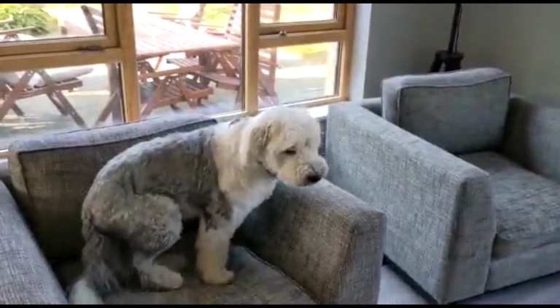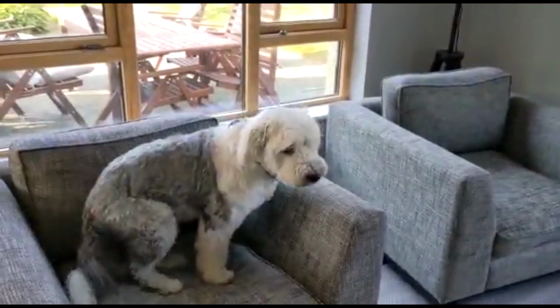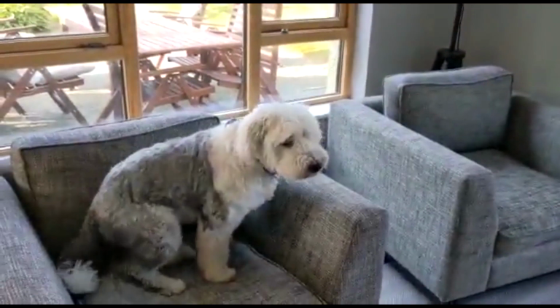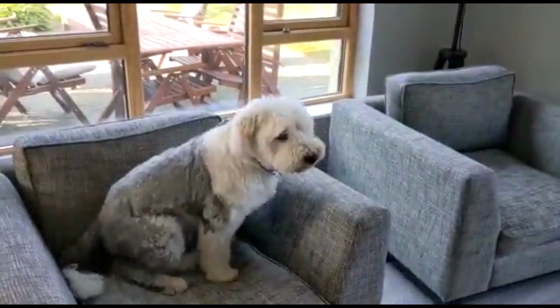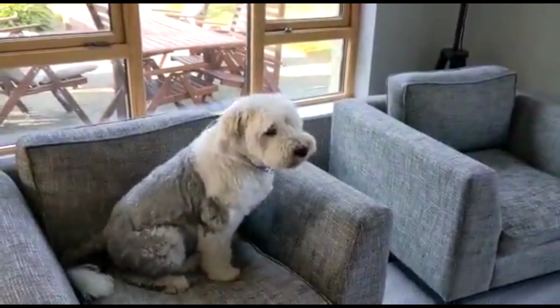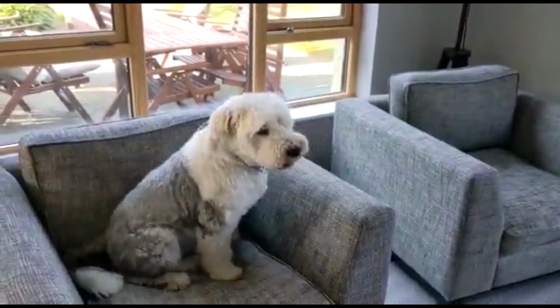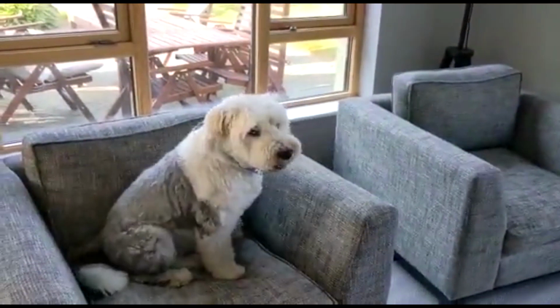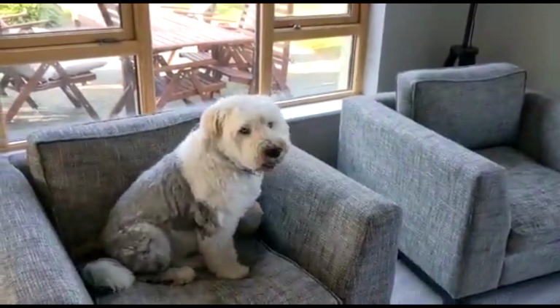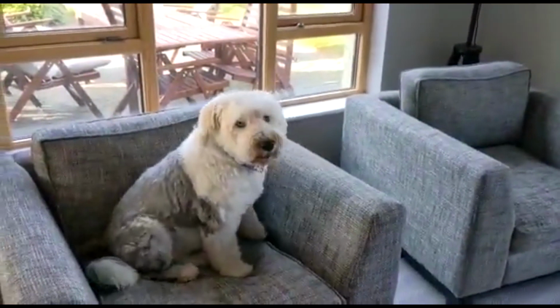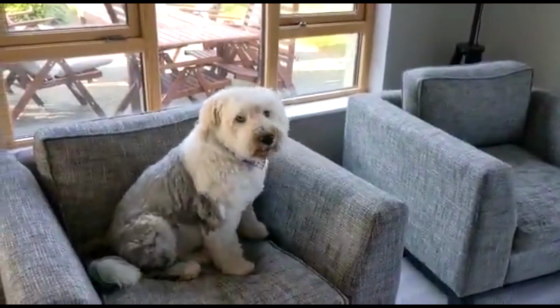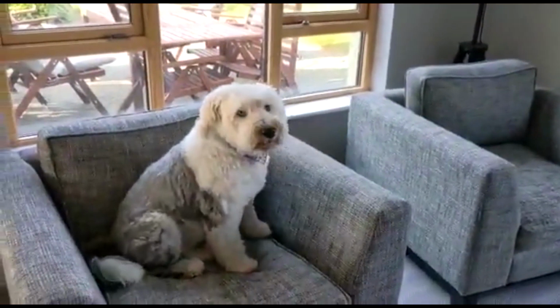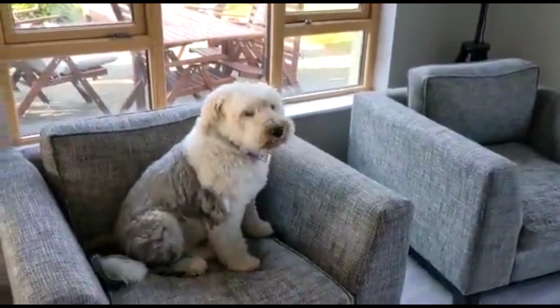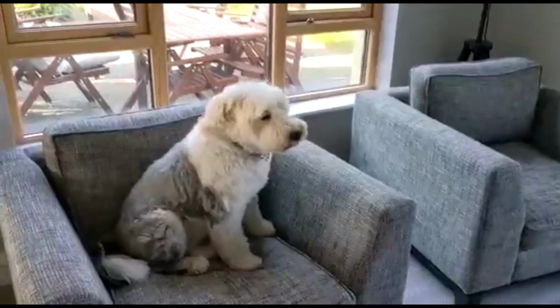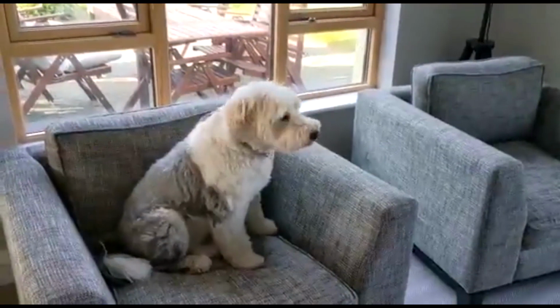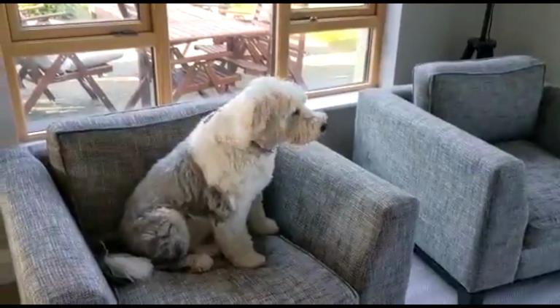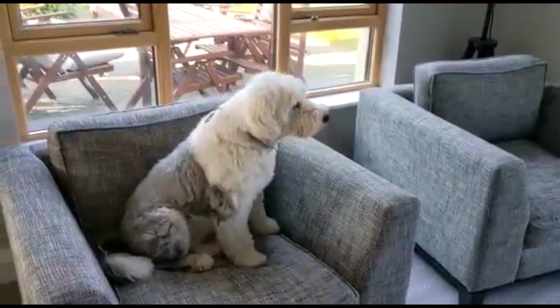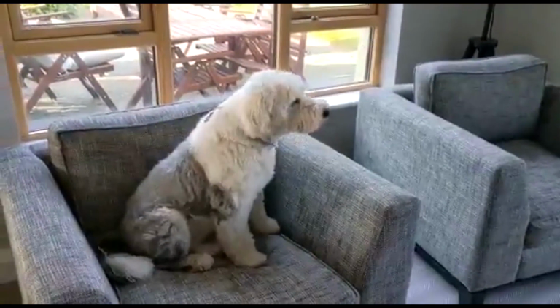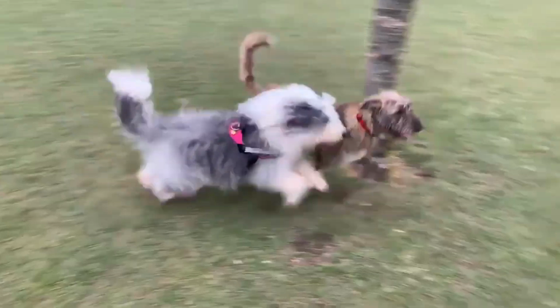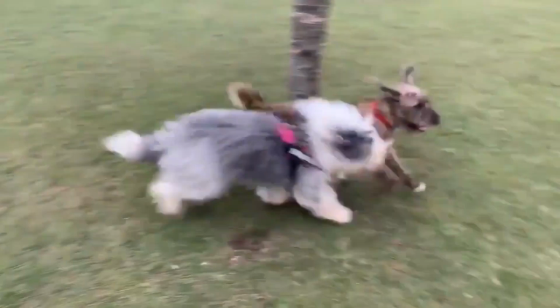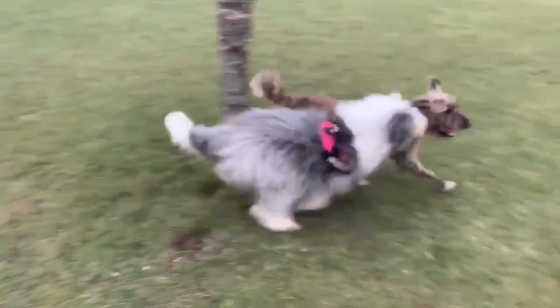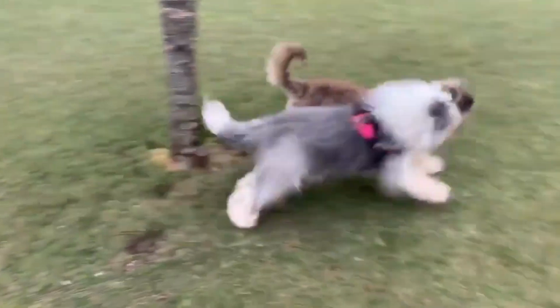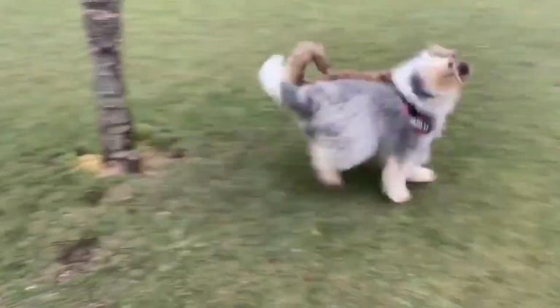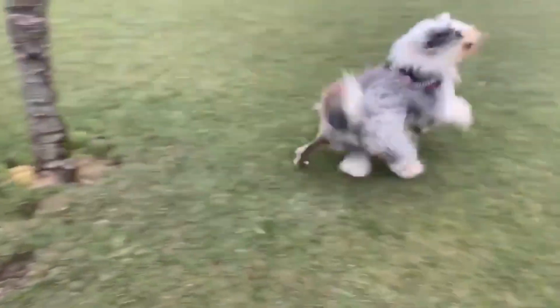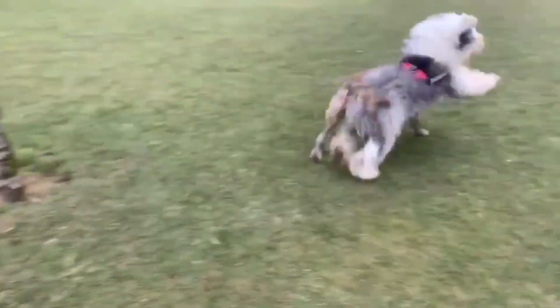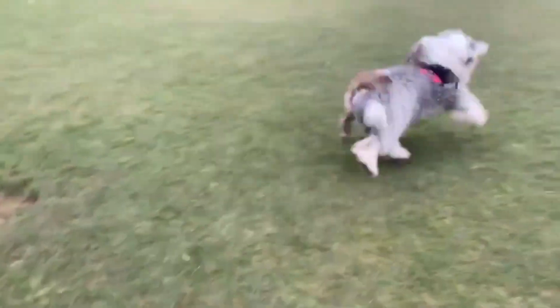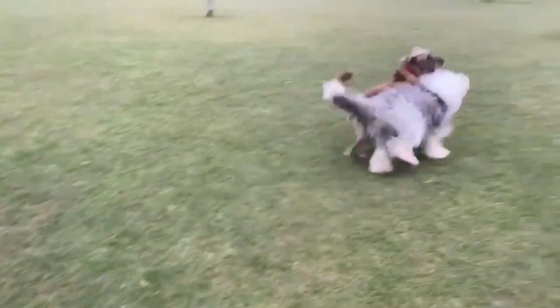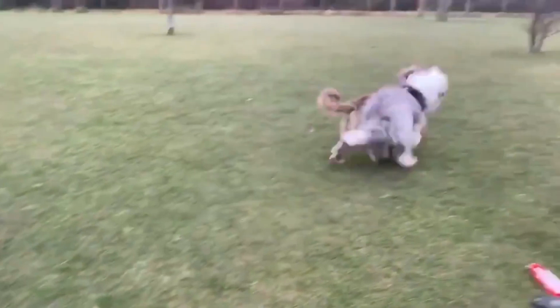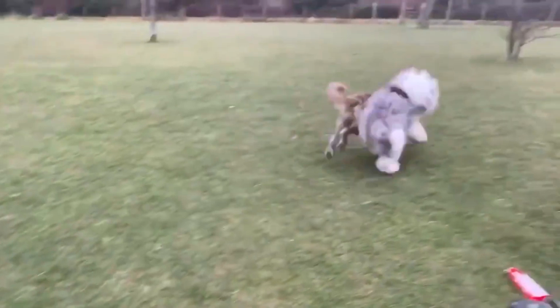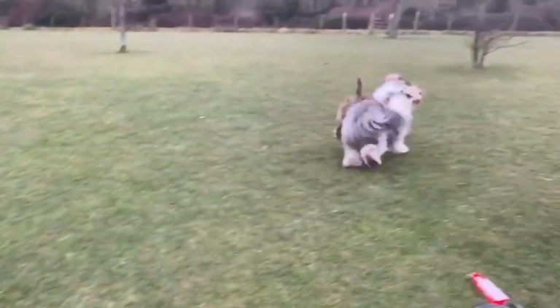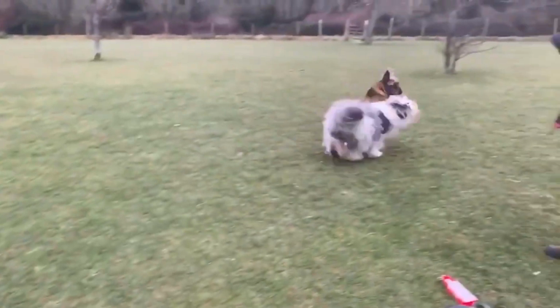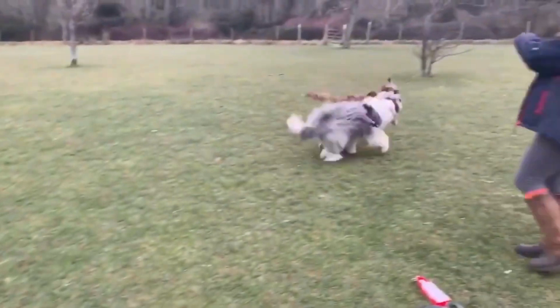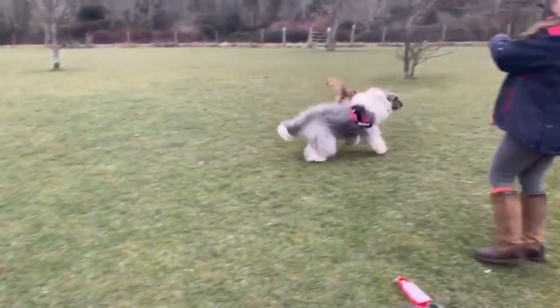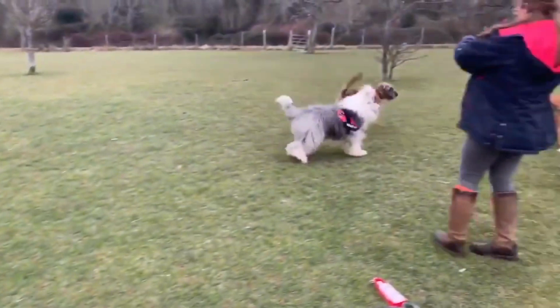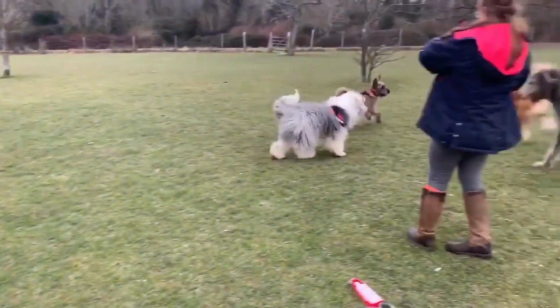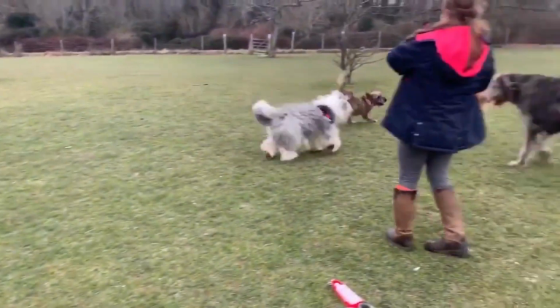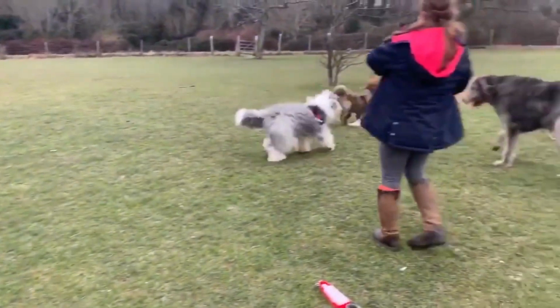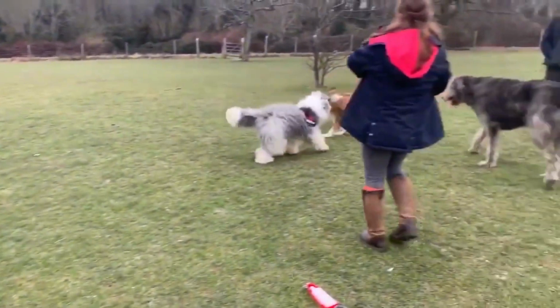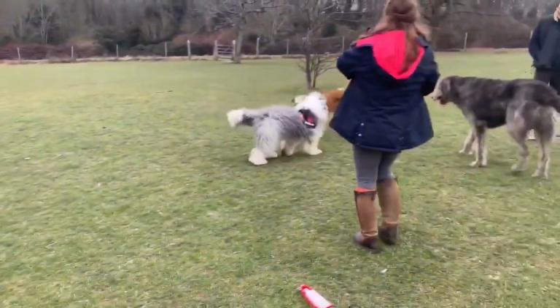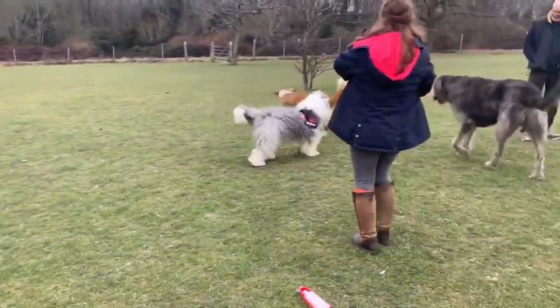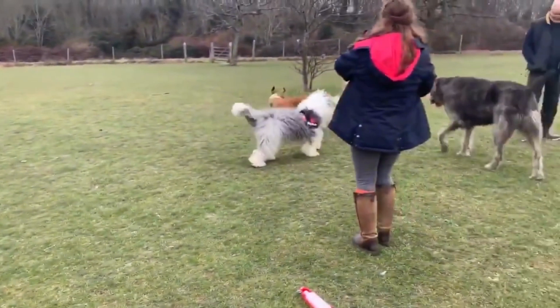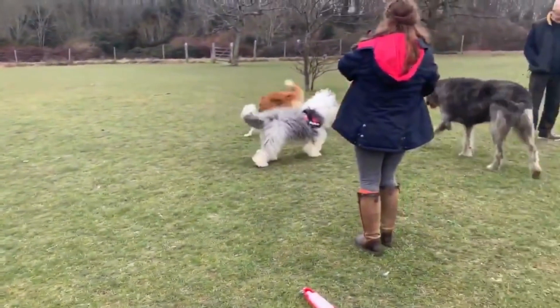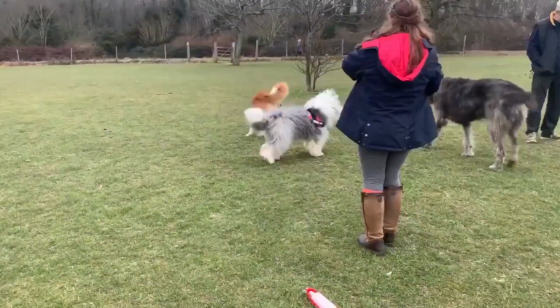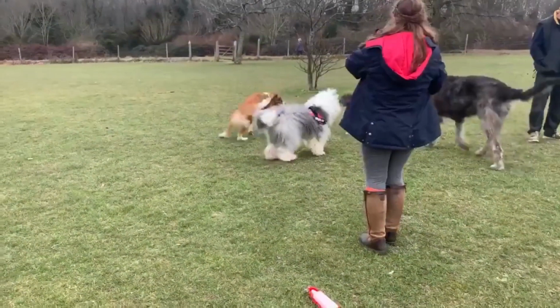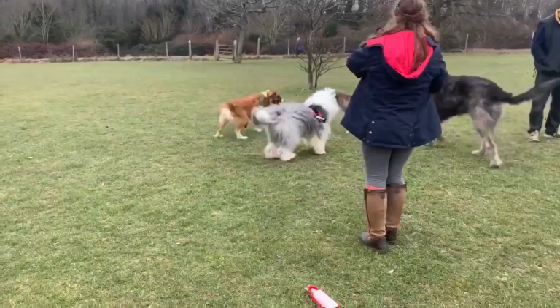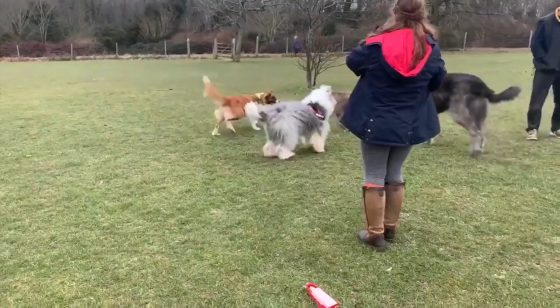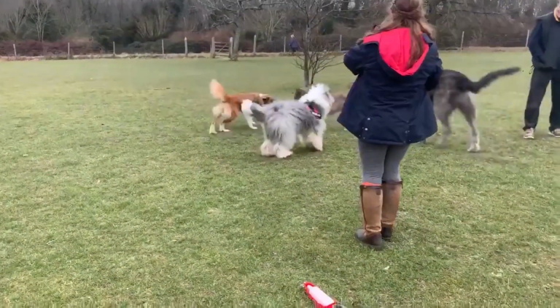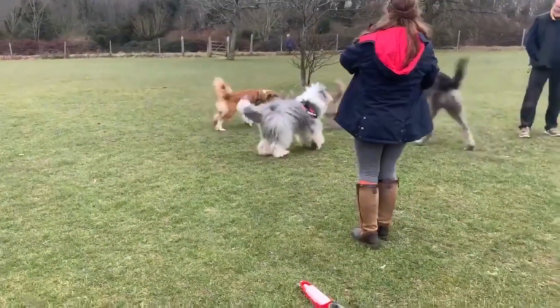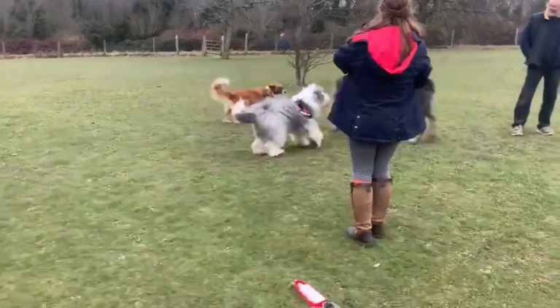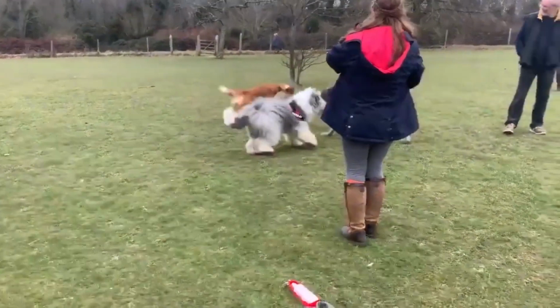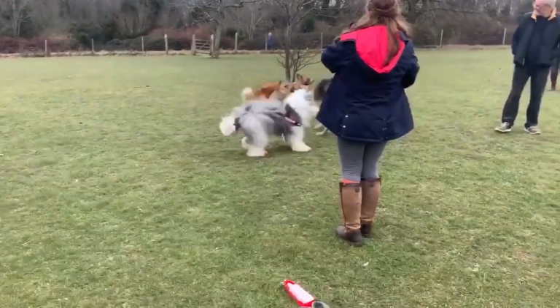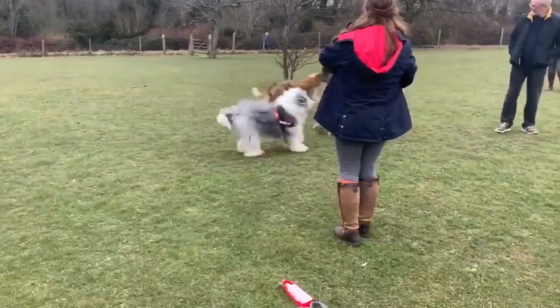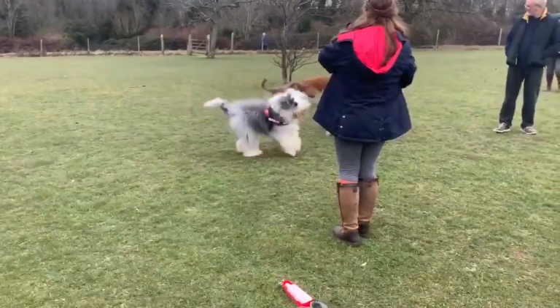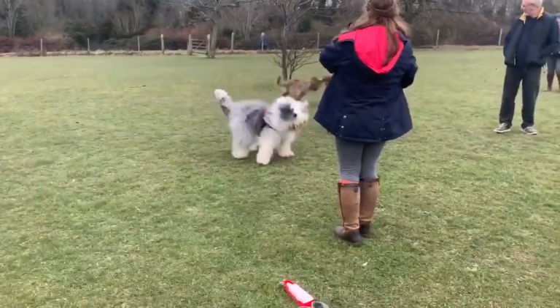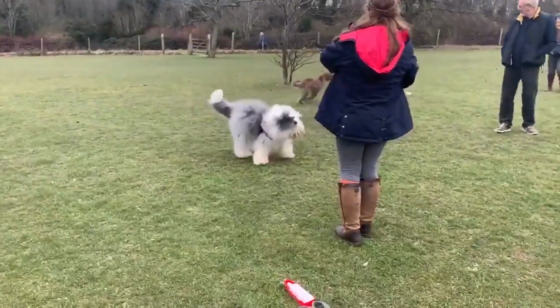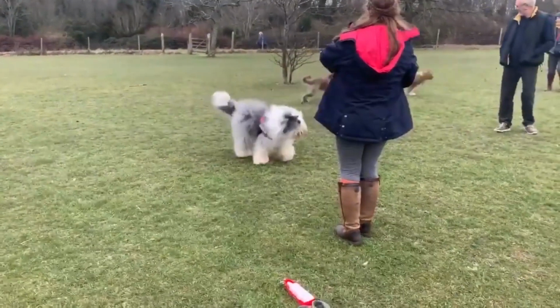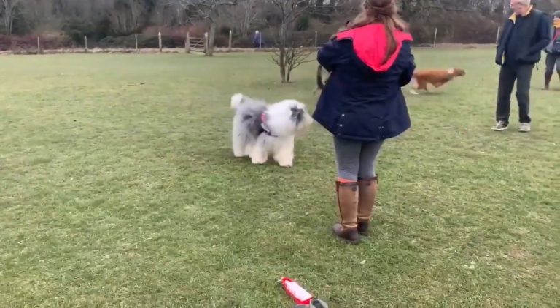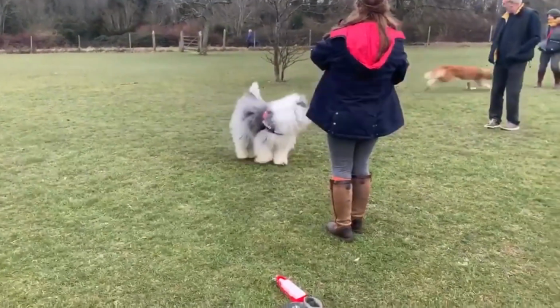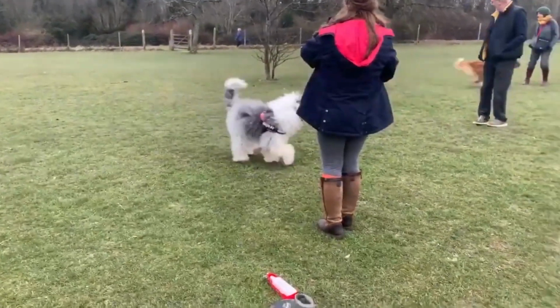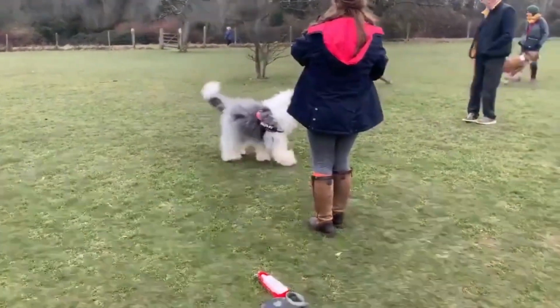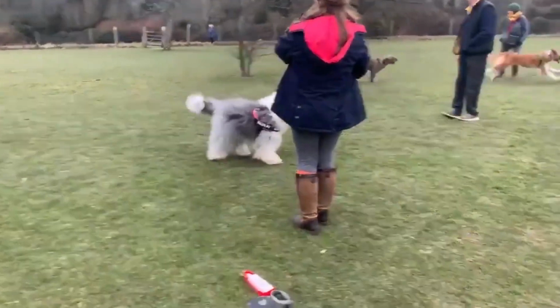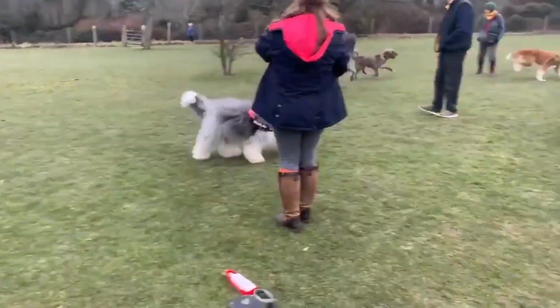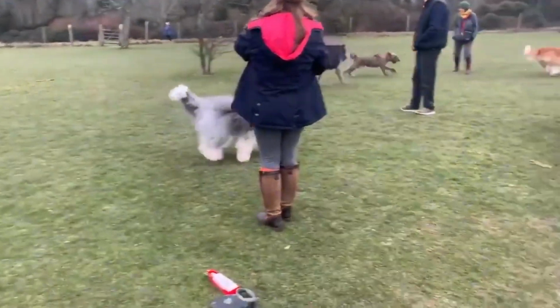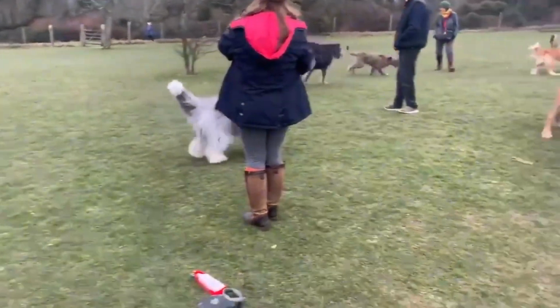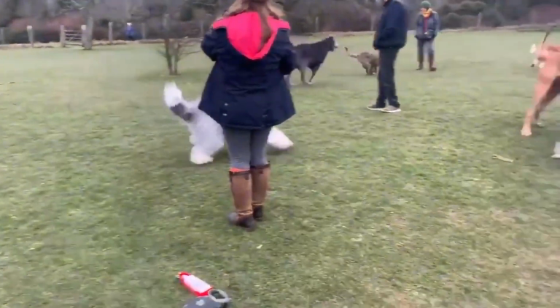Good watchdogs. Old English Sheepdogs are protective of their families and will bark to alert their owners of potential dangers.